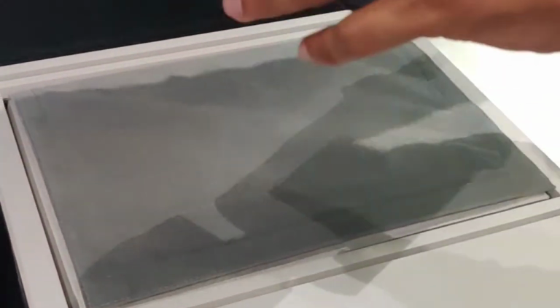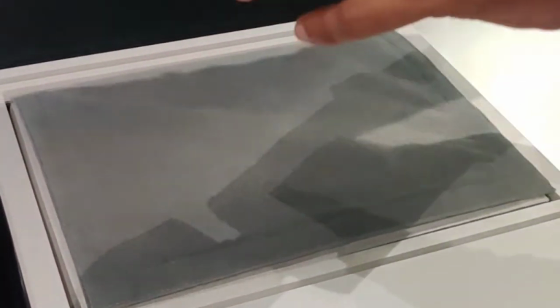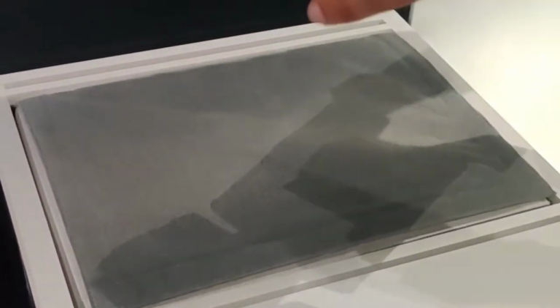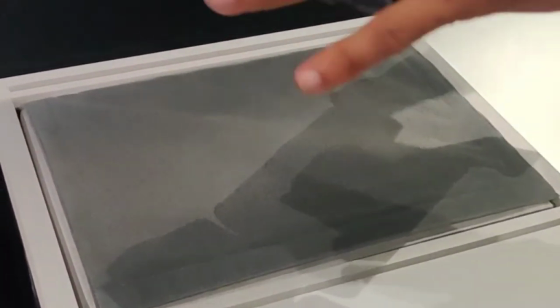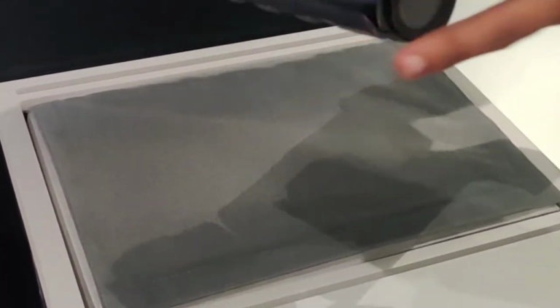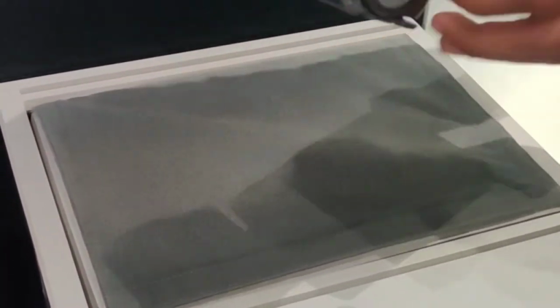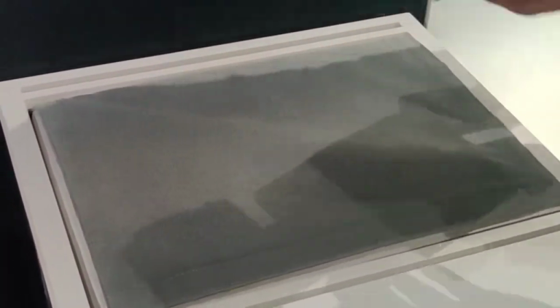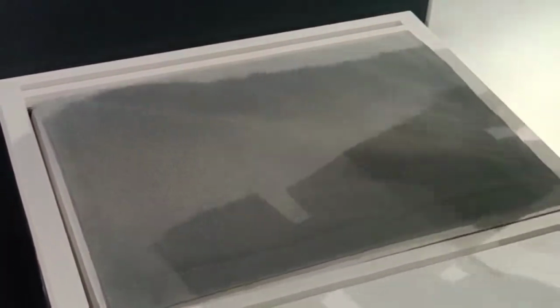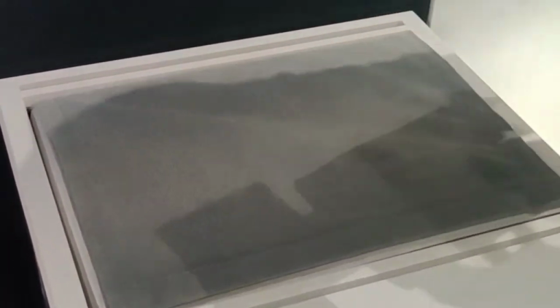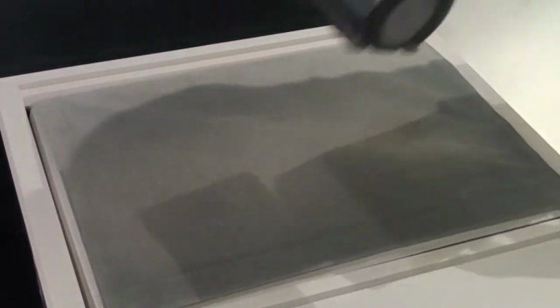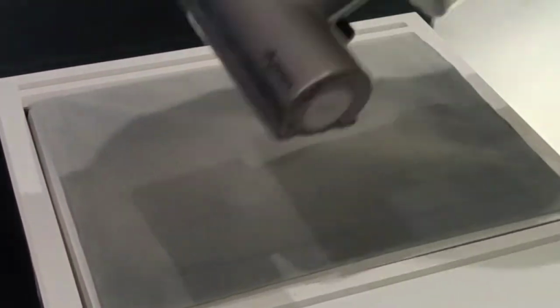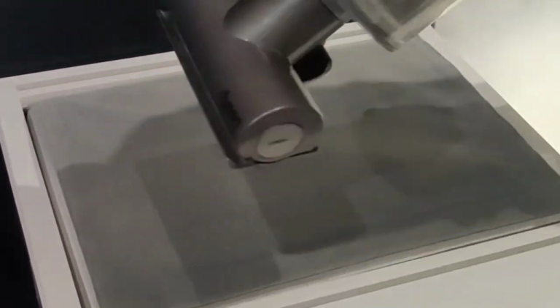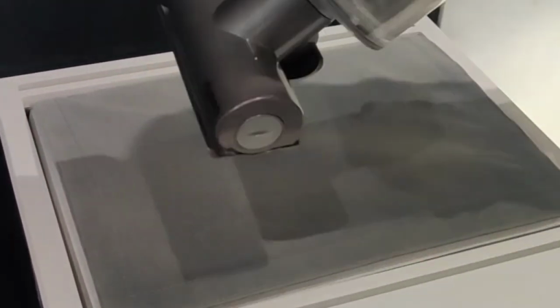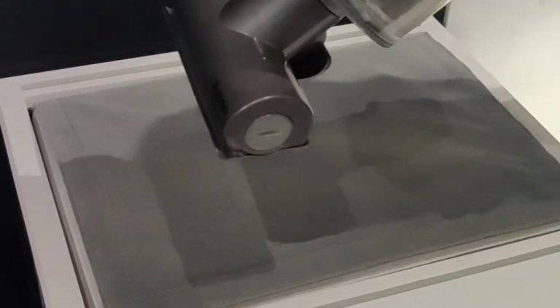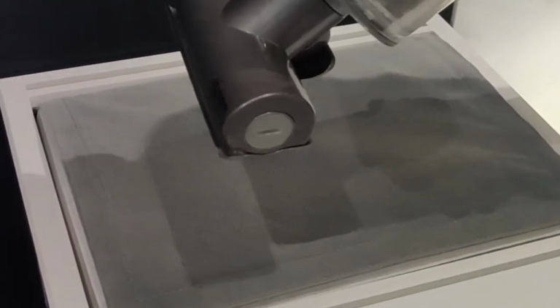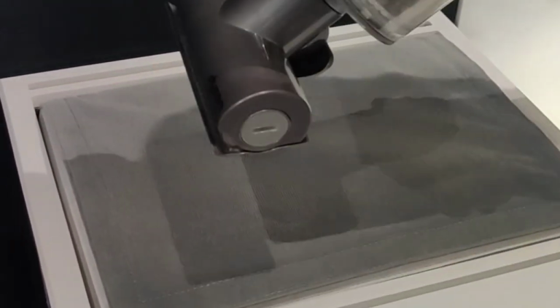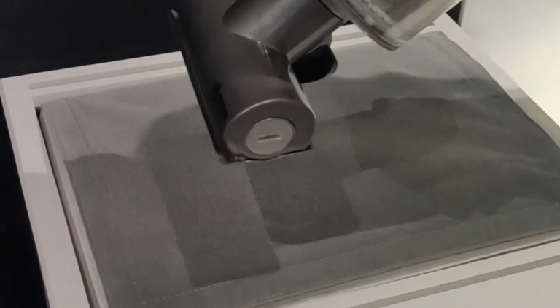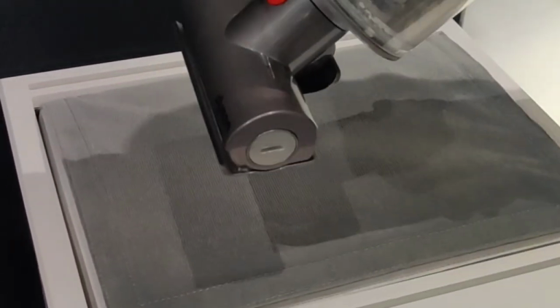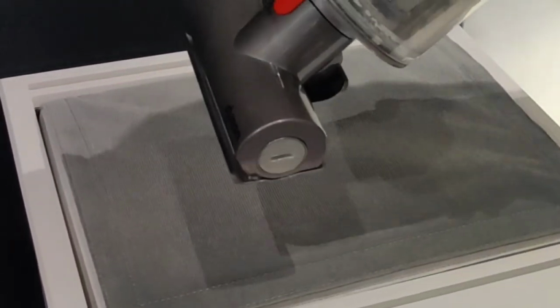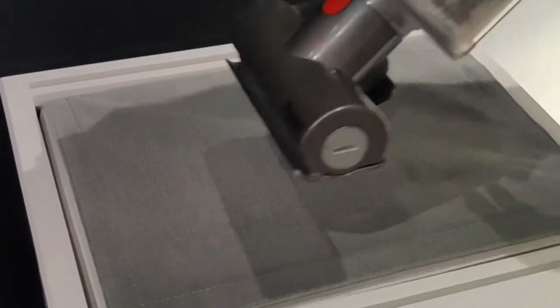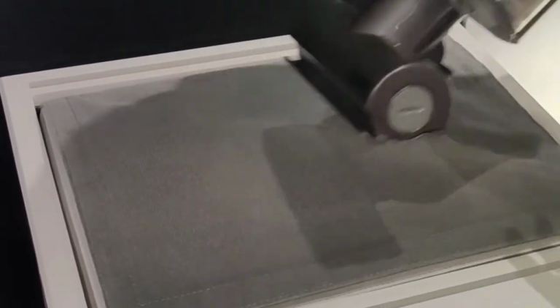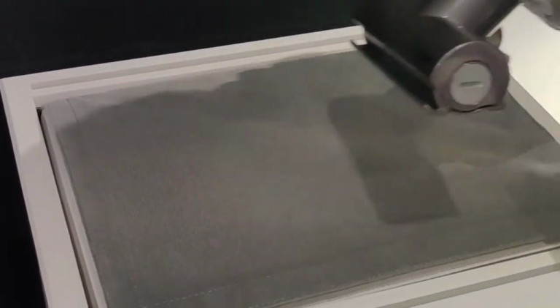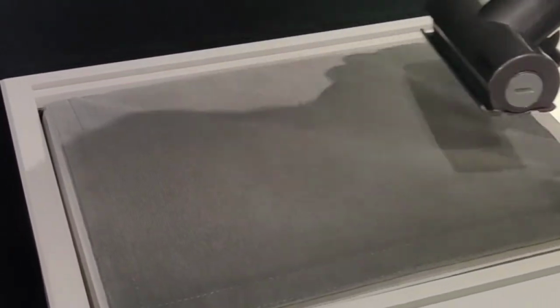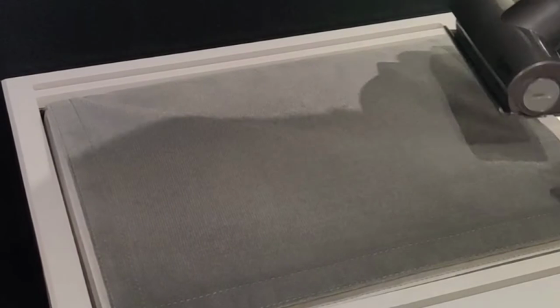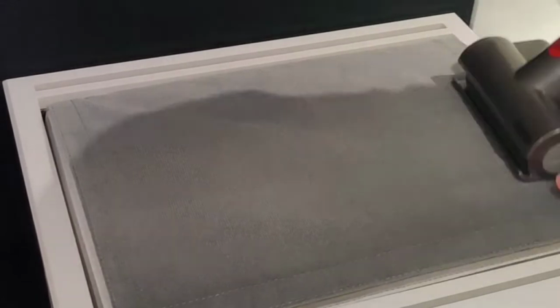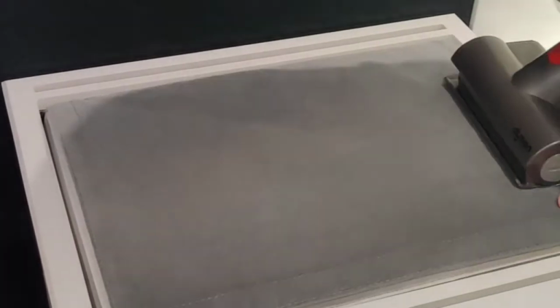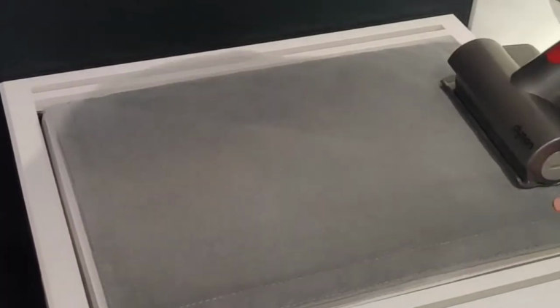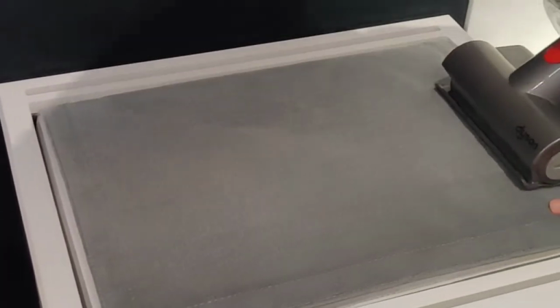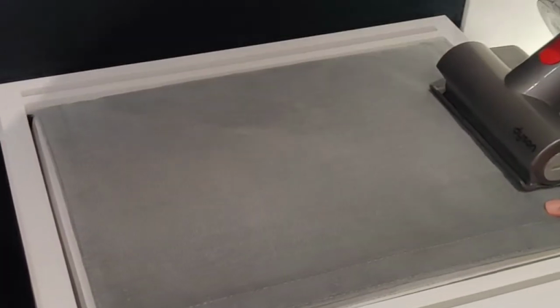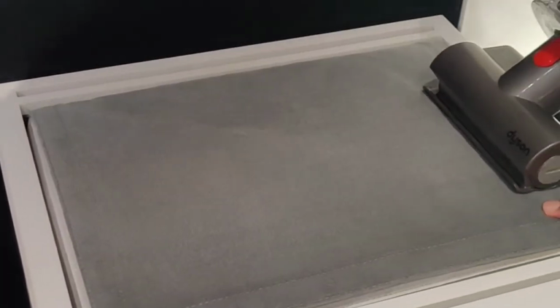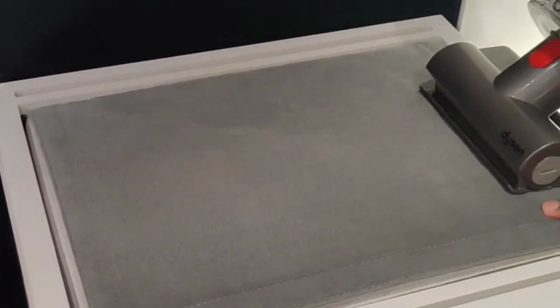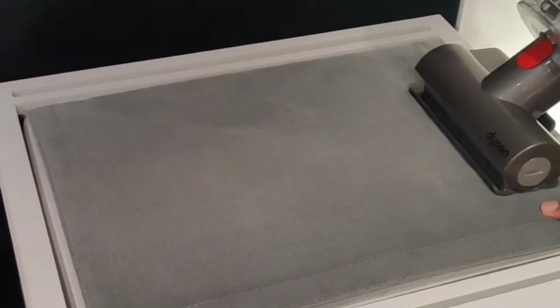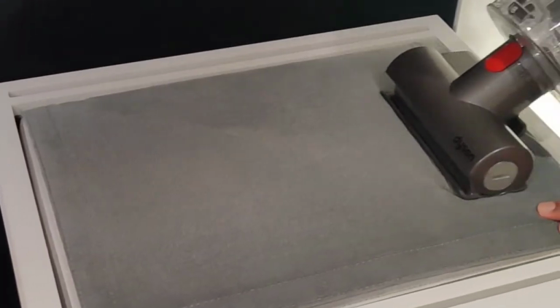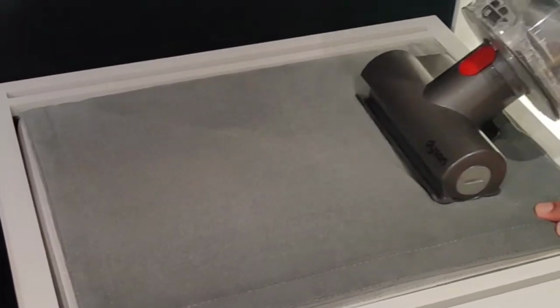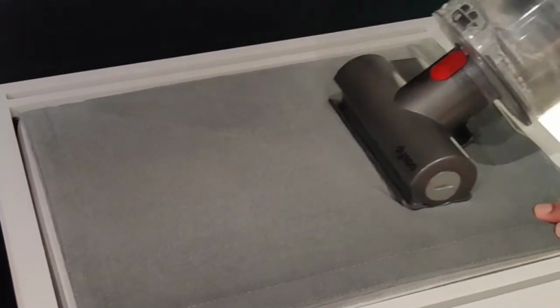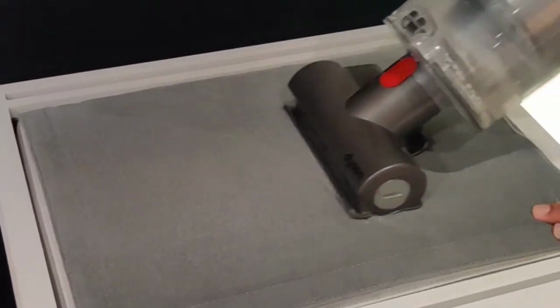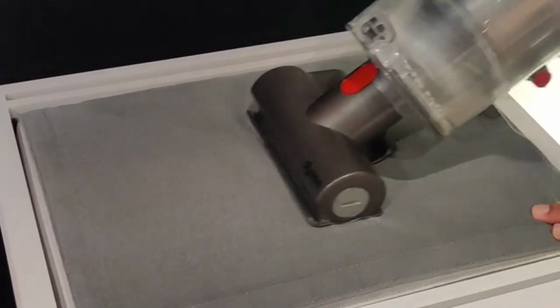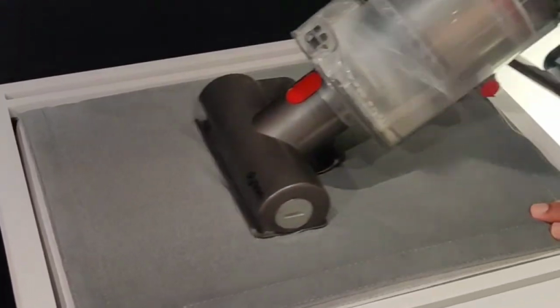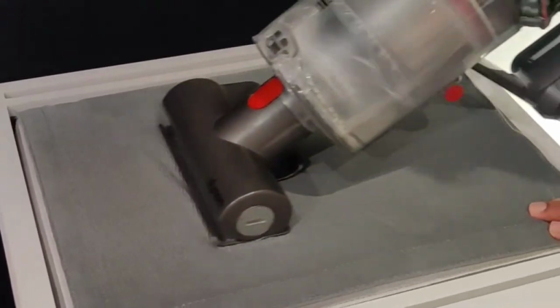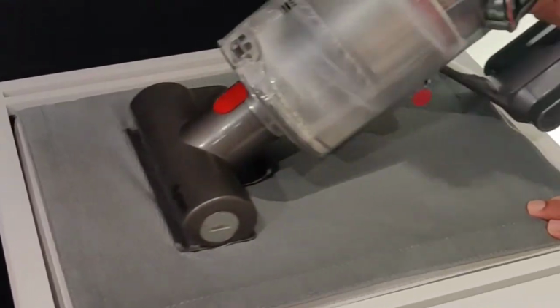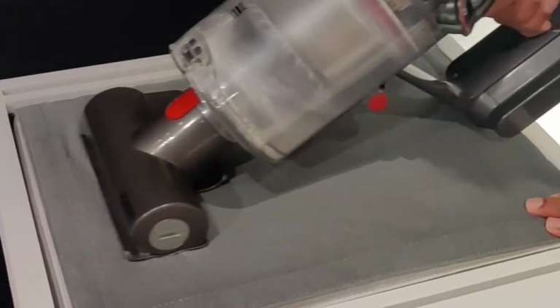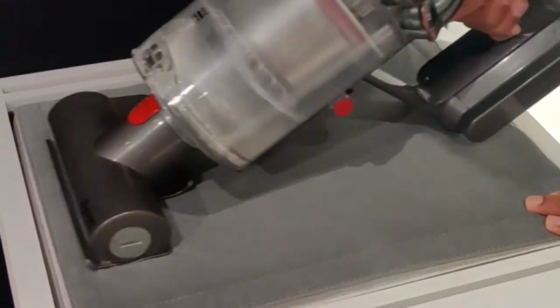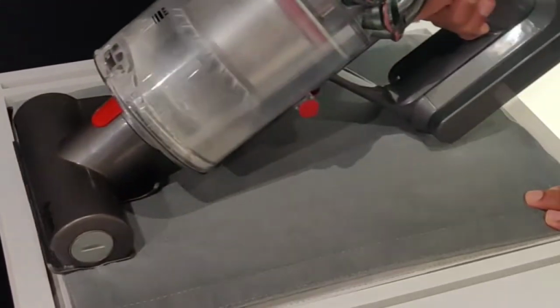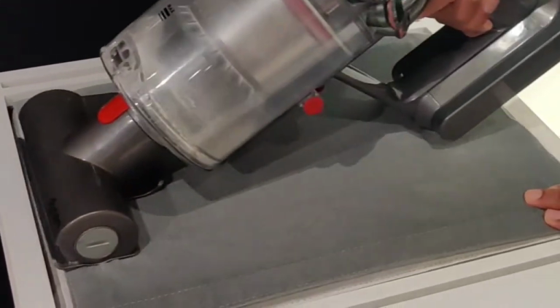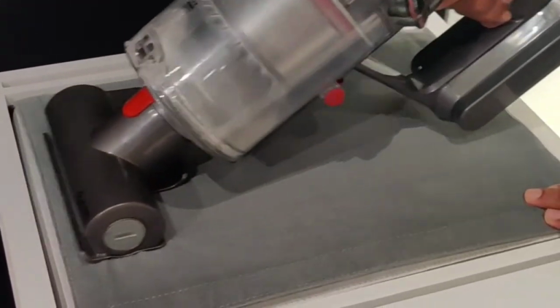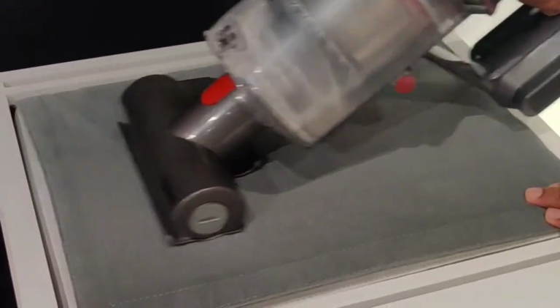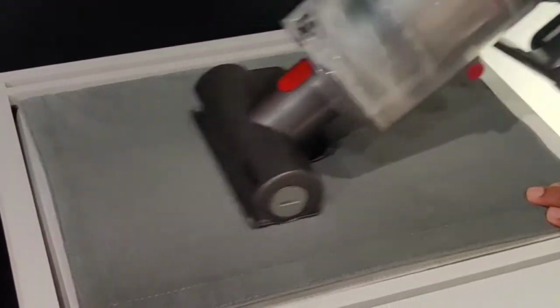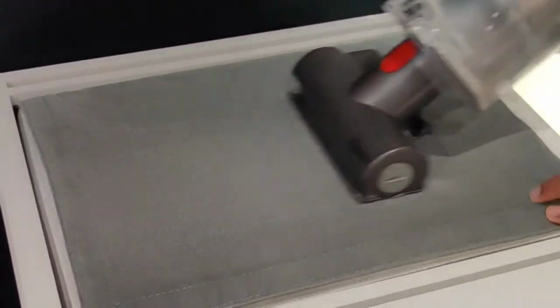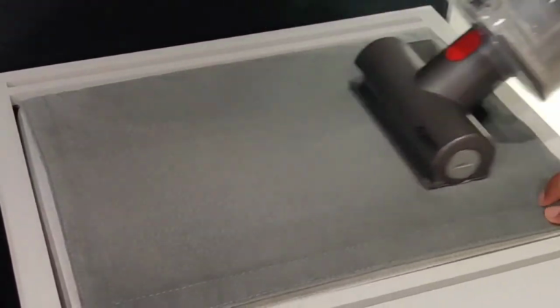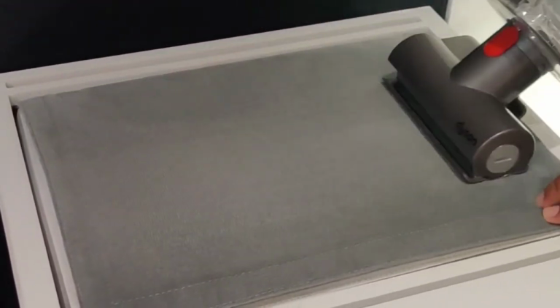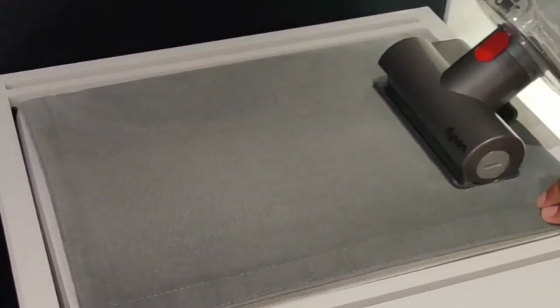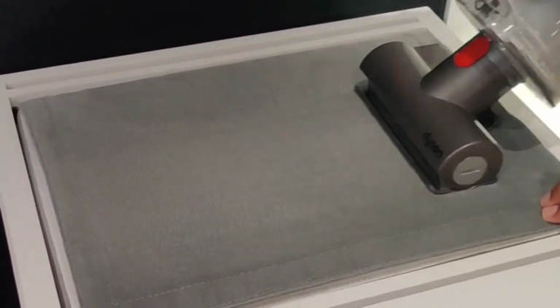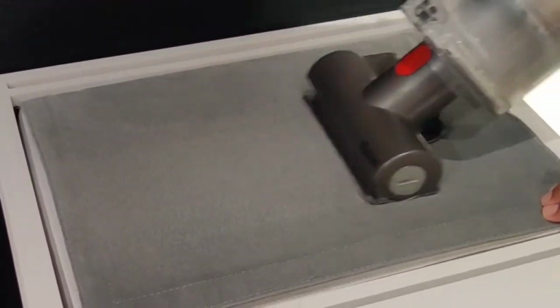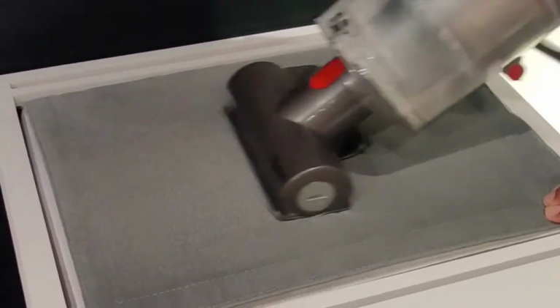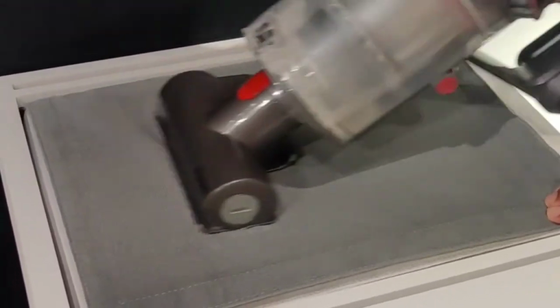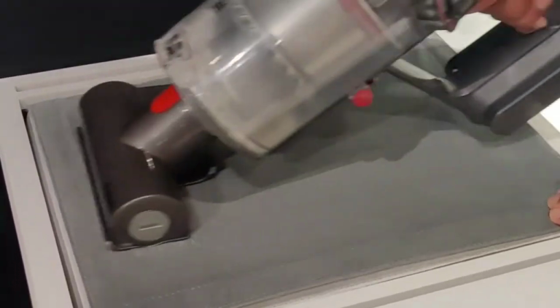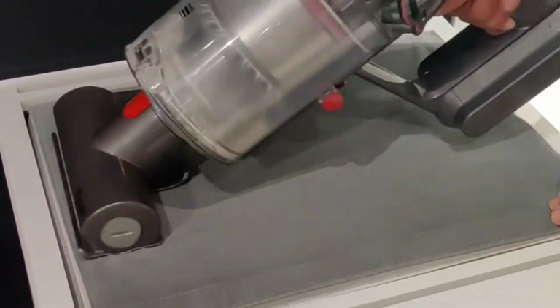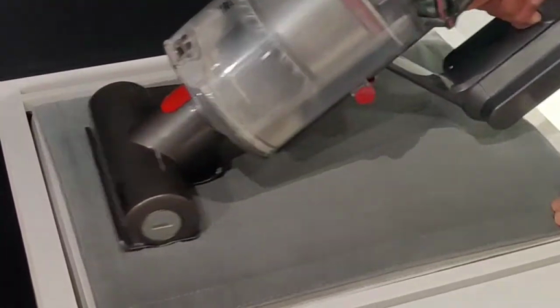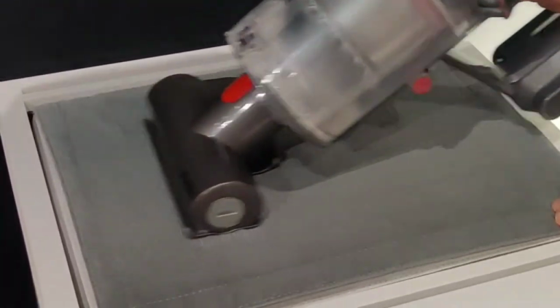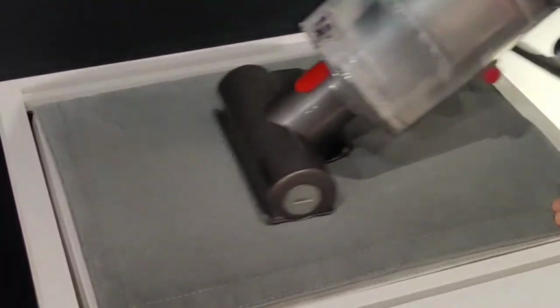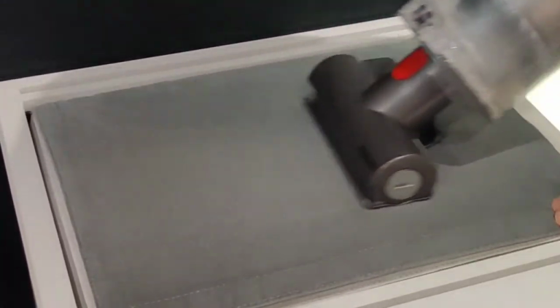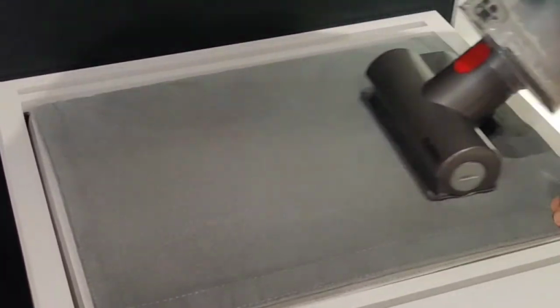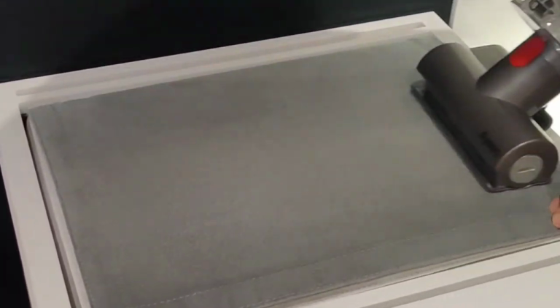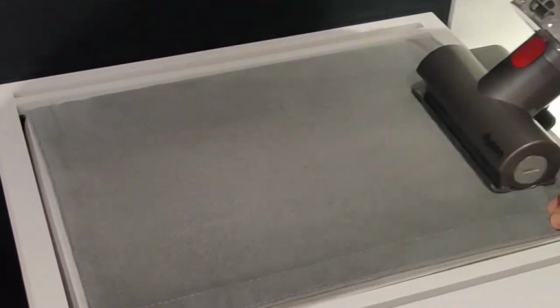We also saw different attachments which can be used to clean sofas, carpets, curtains, and more.